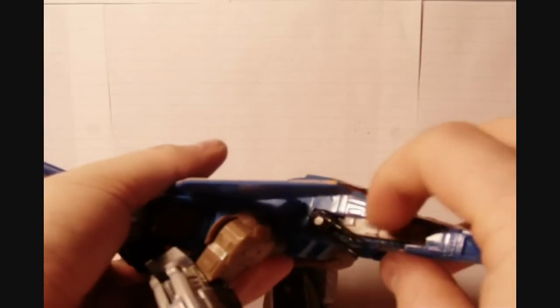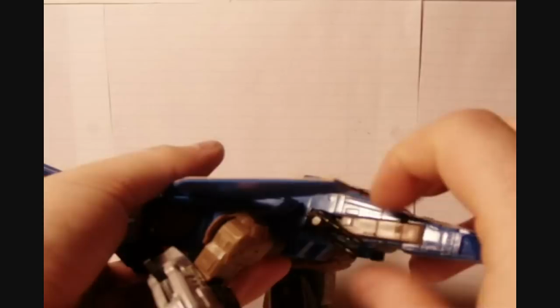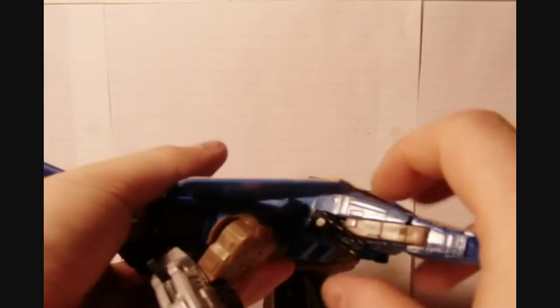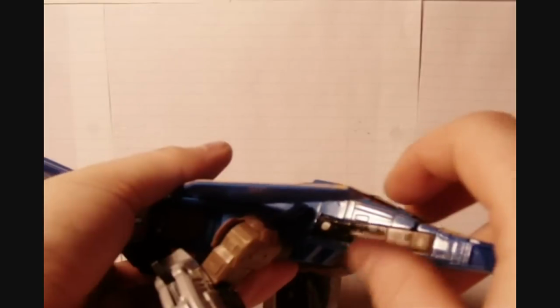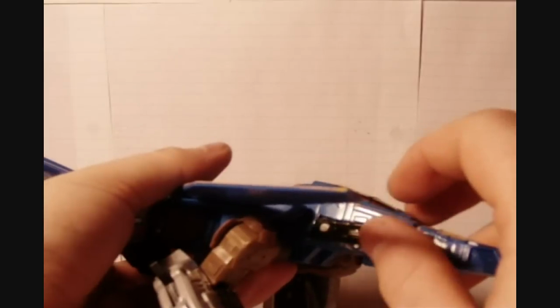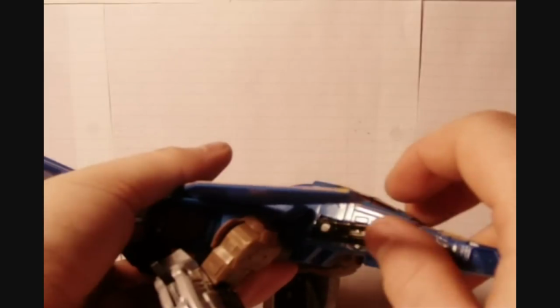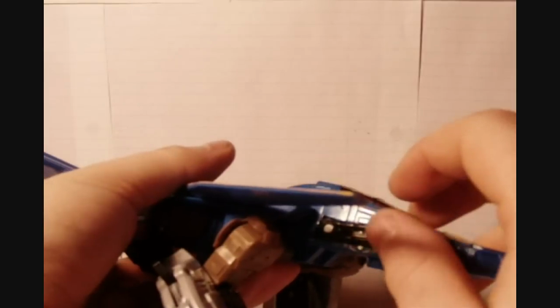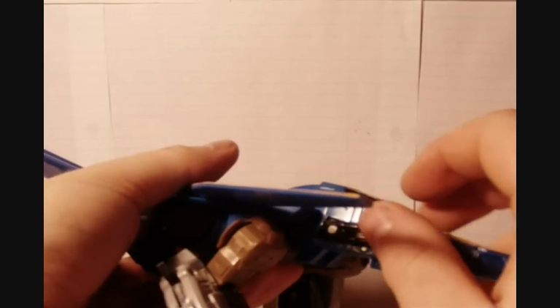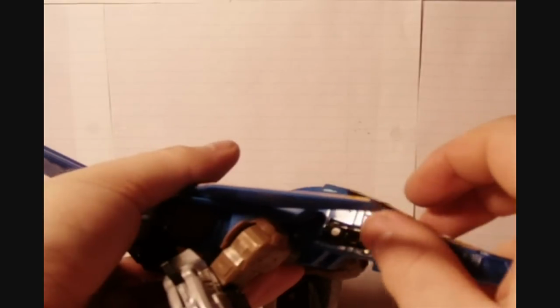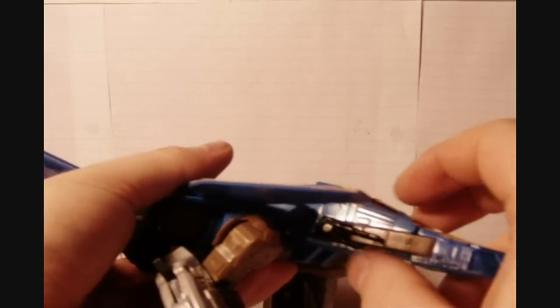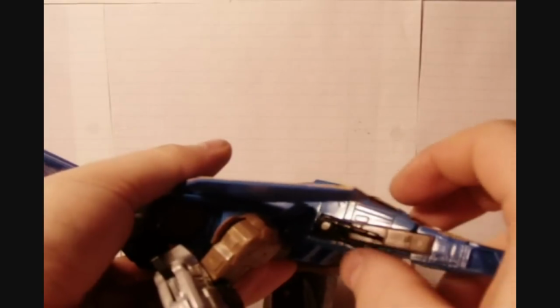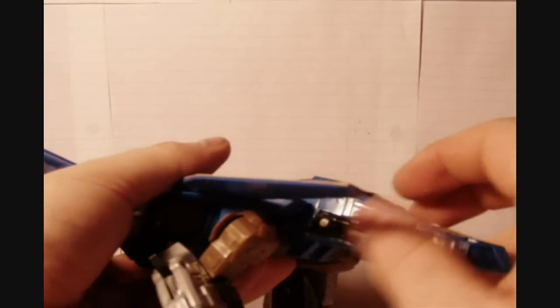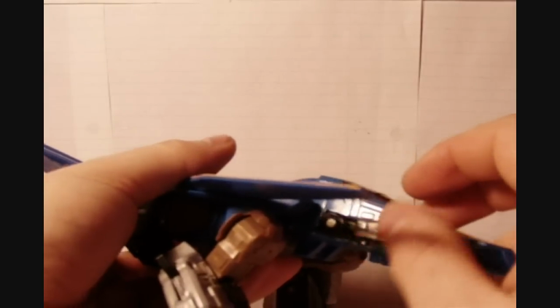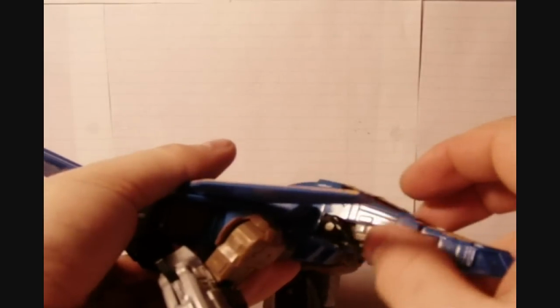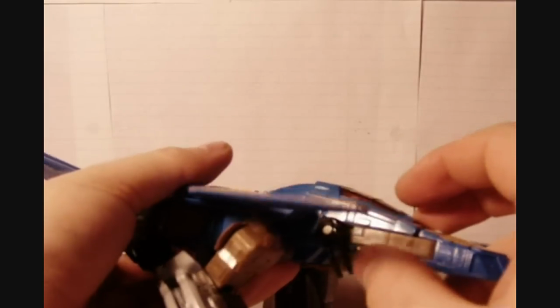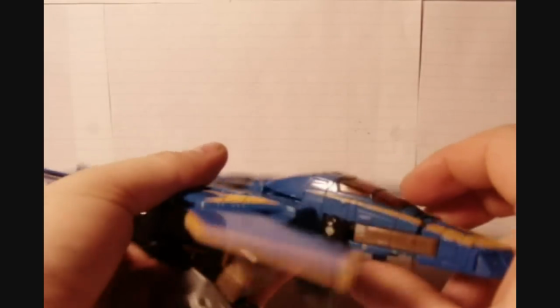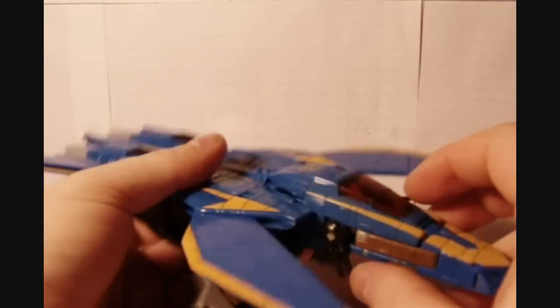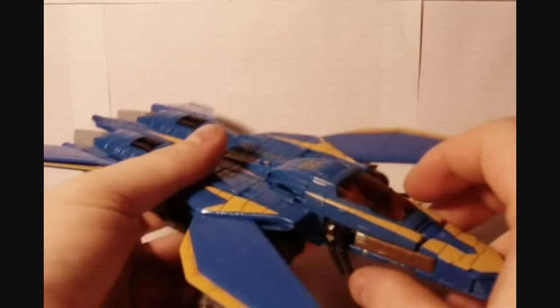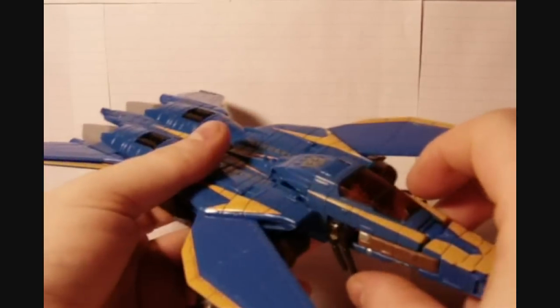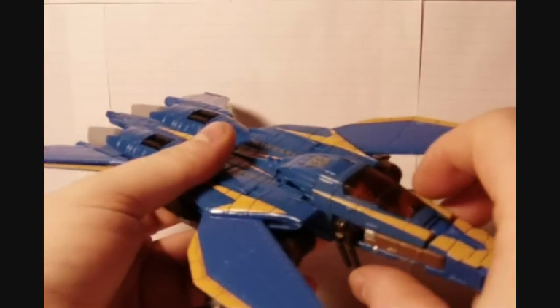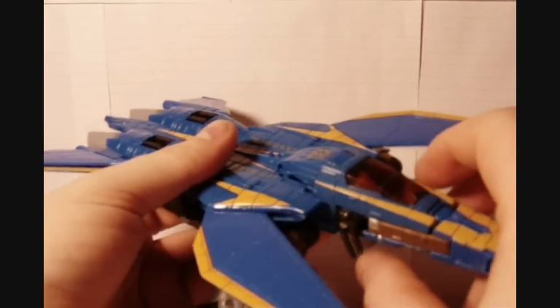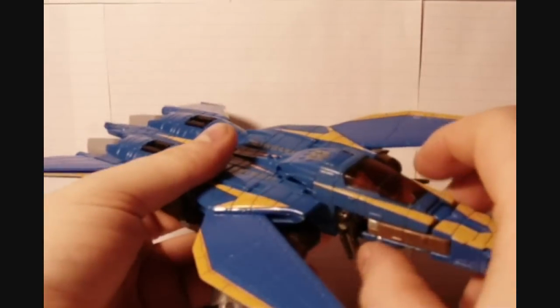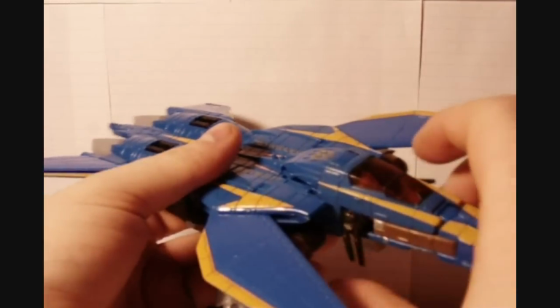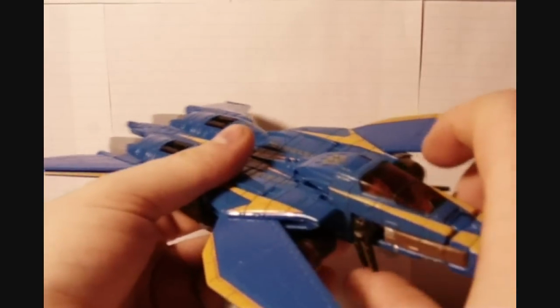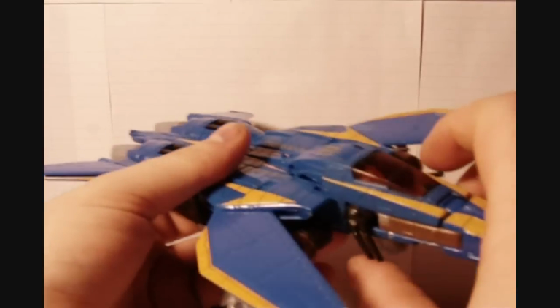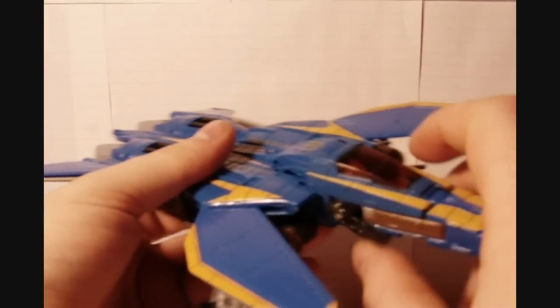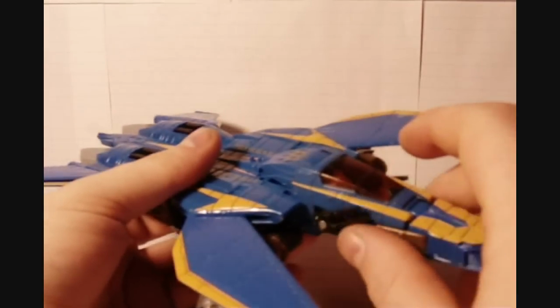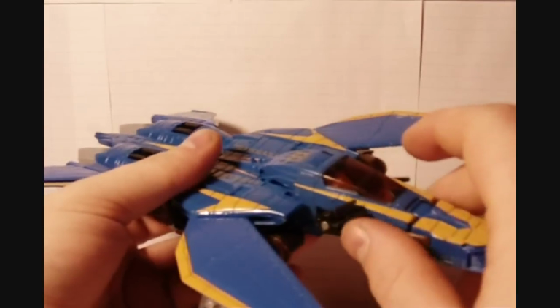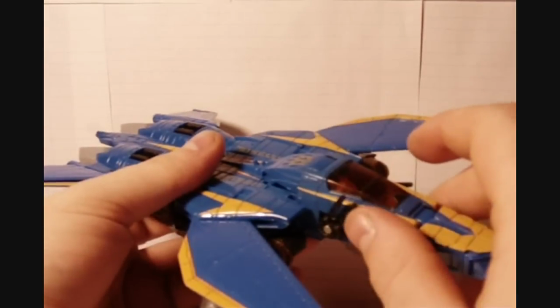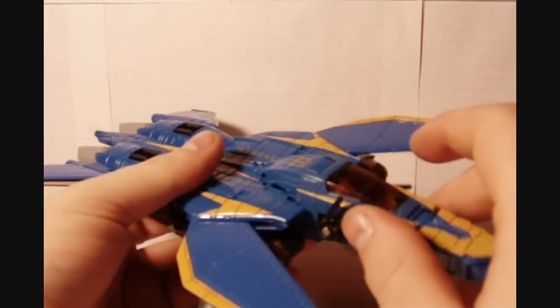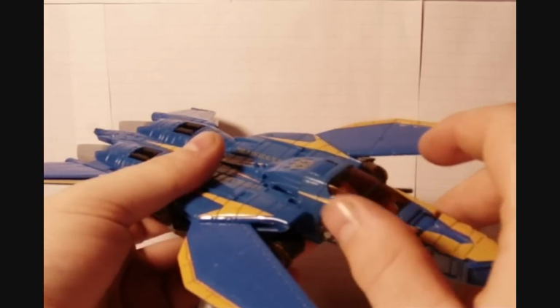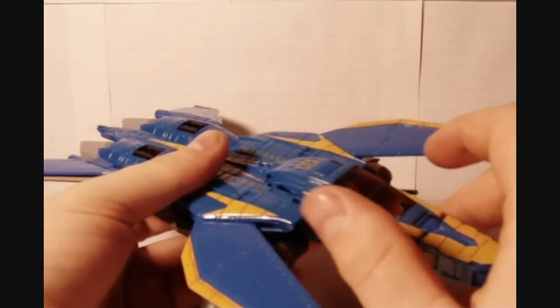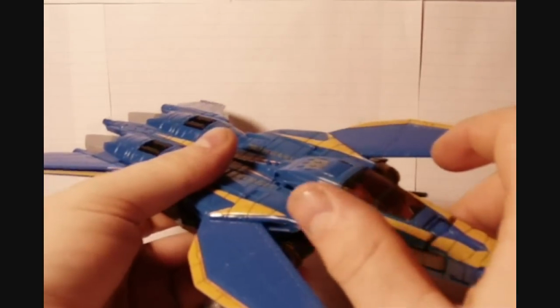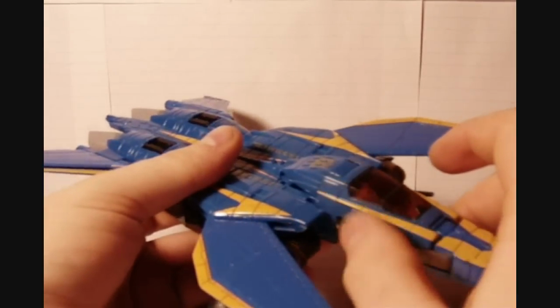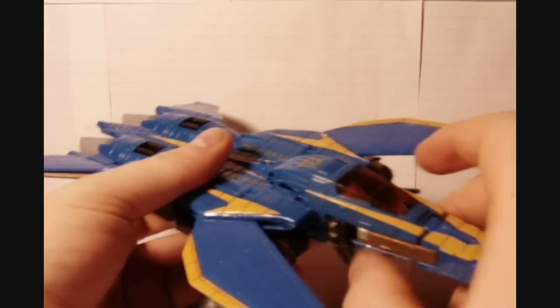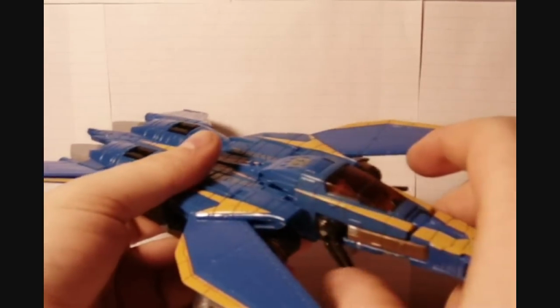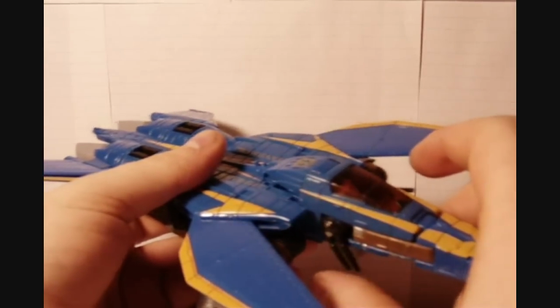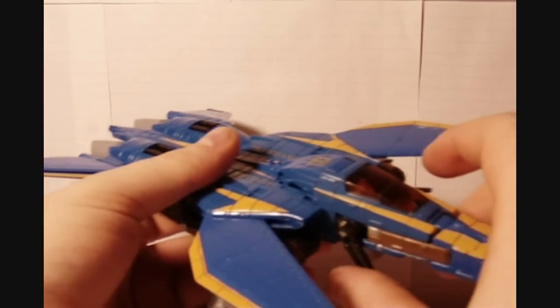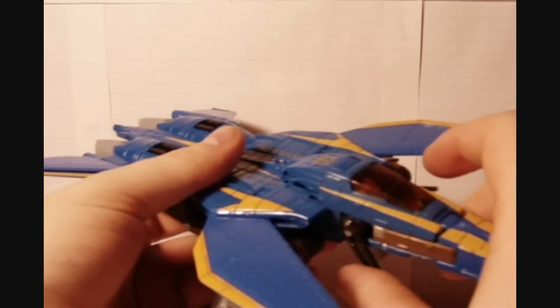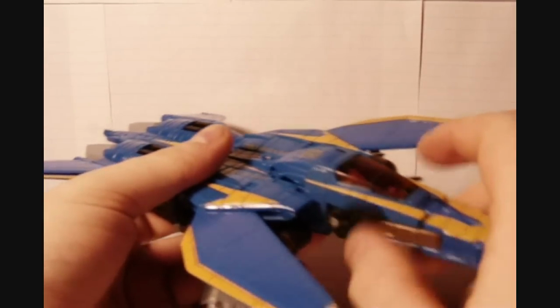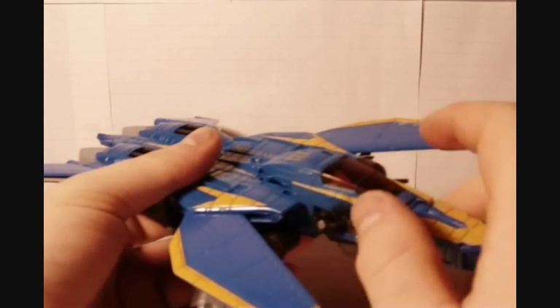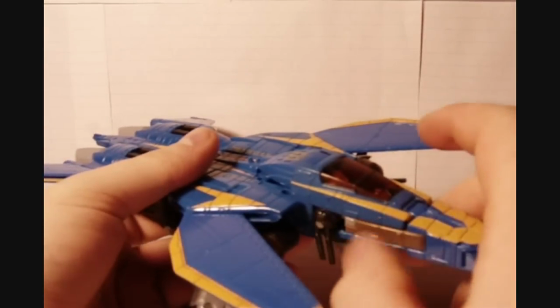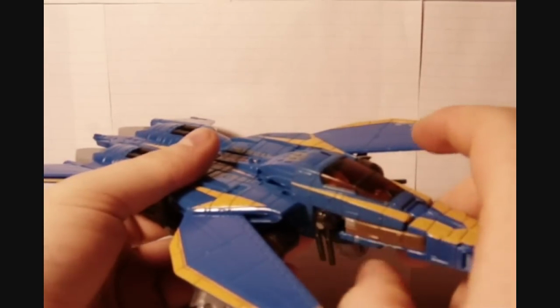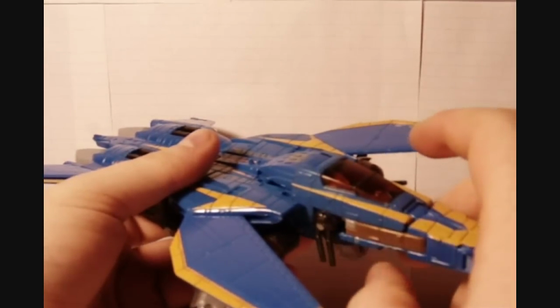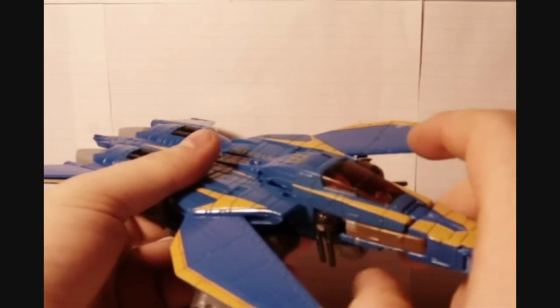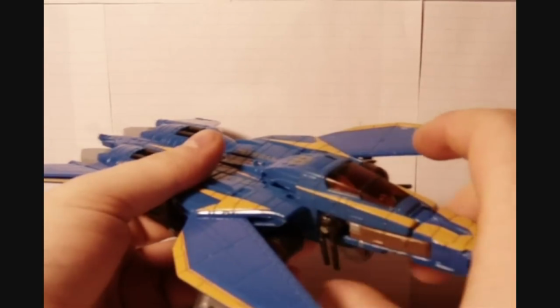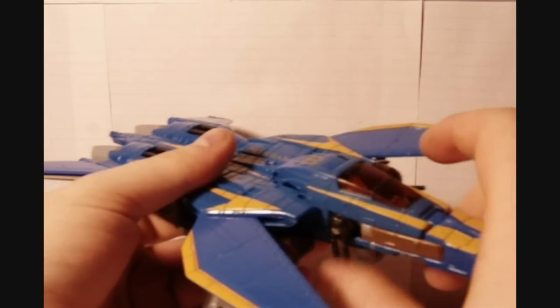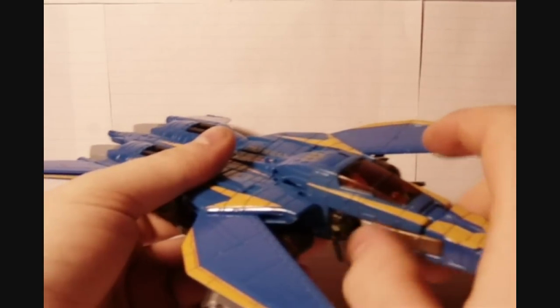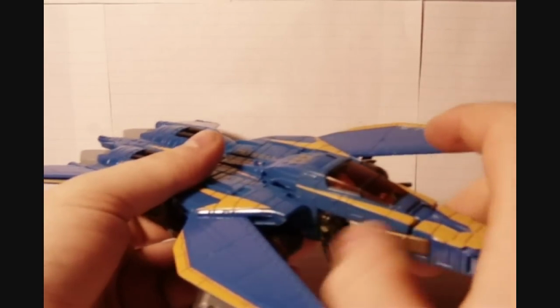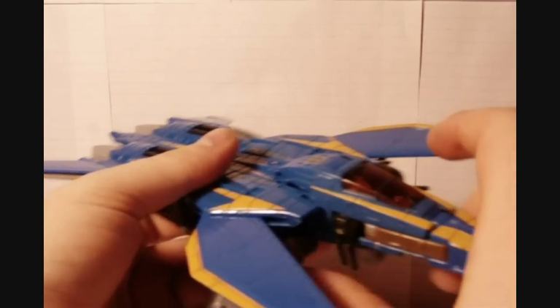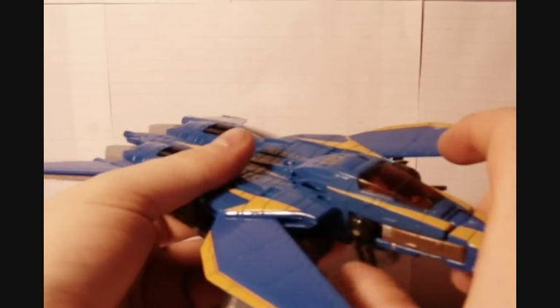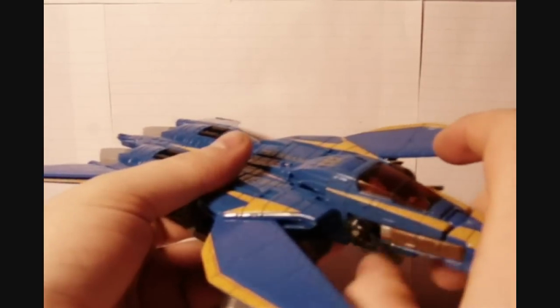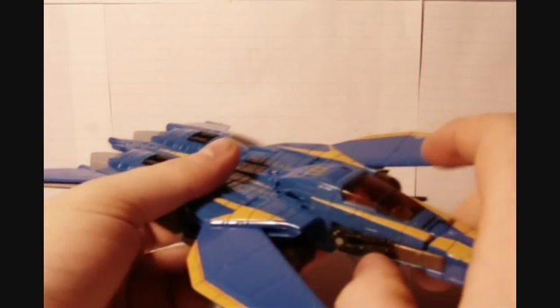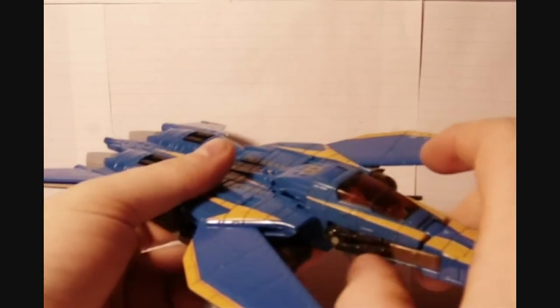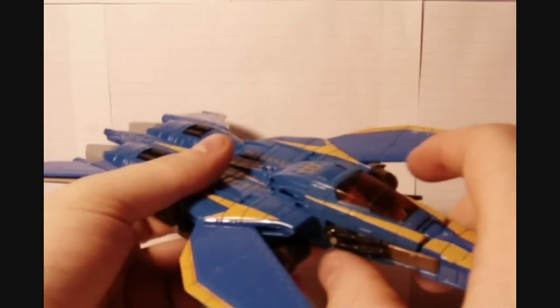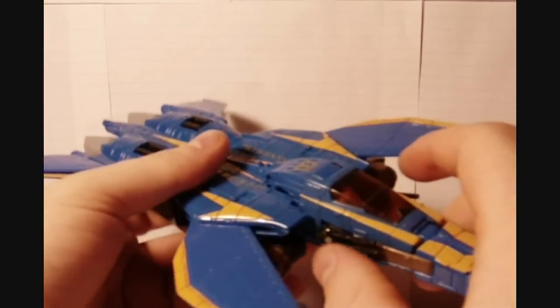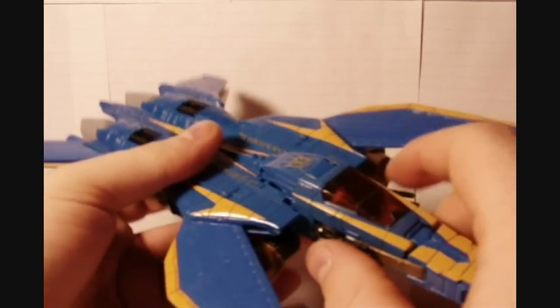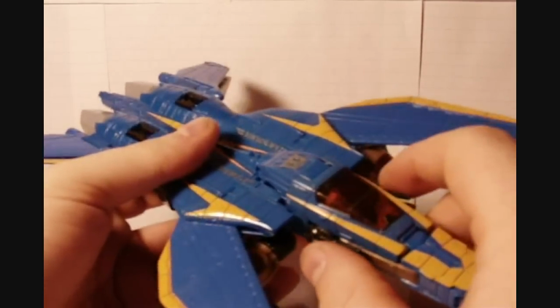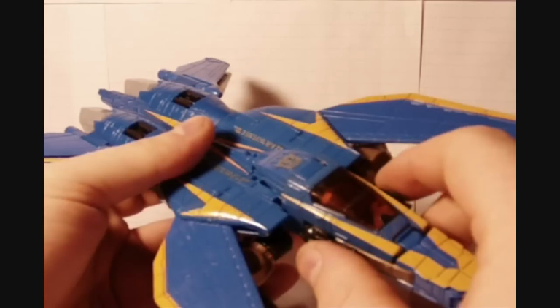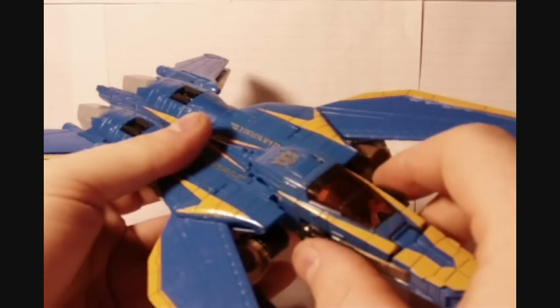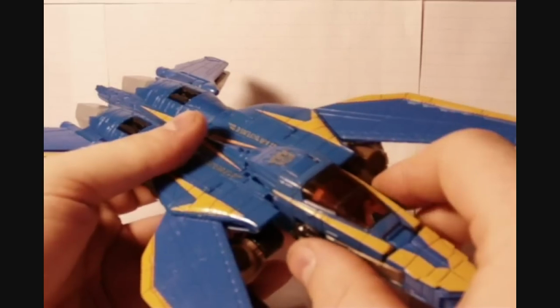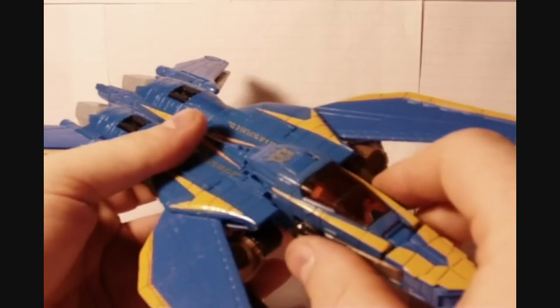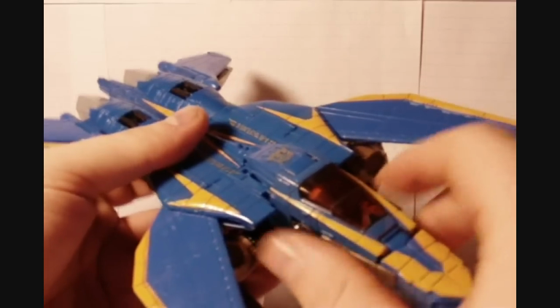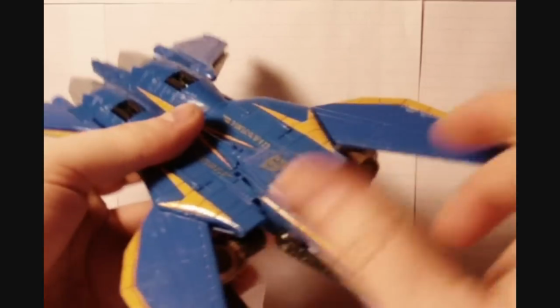On mine, for whatever reason, this is a little loose here. Kind of sucks, but what can you do?